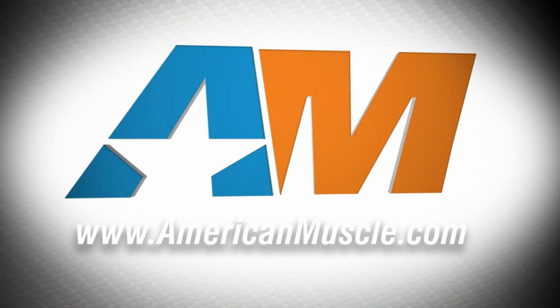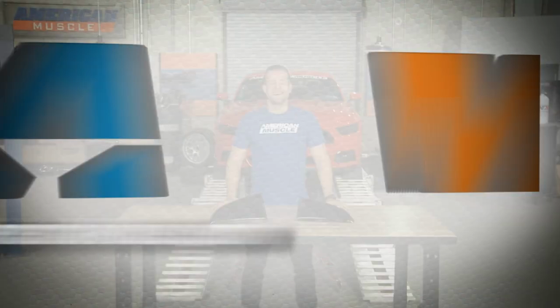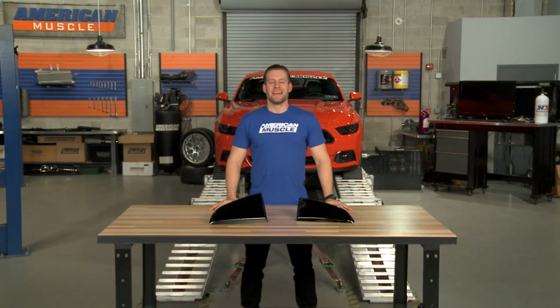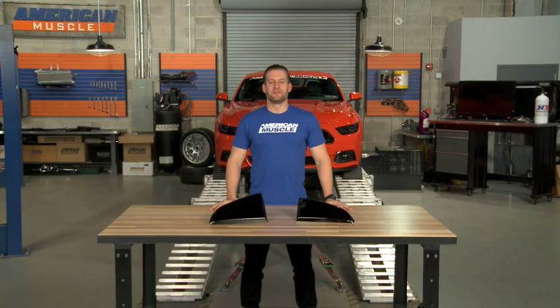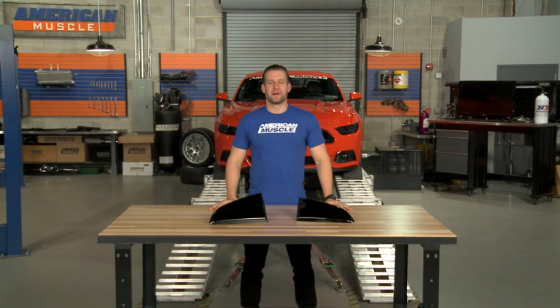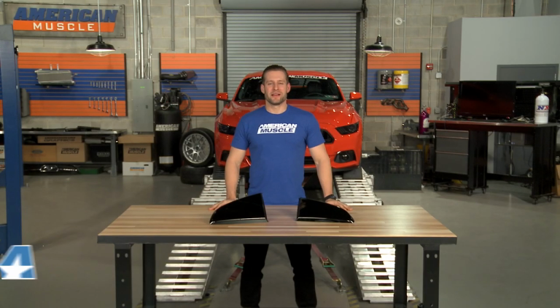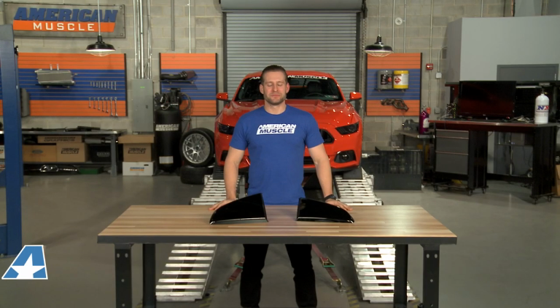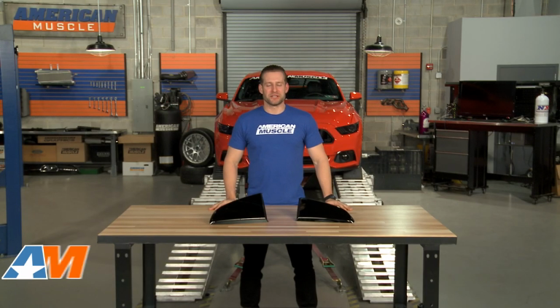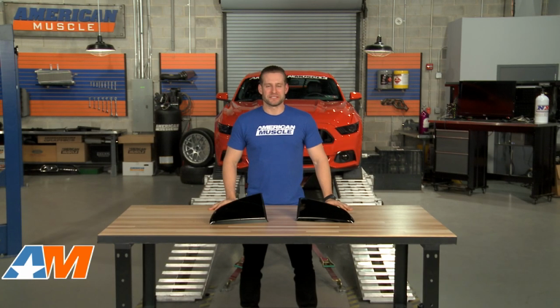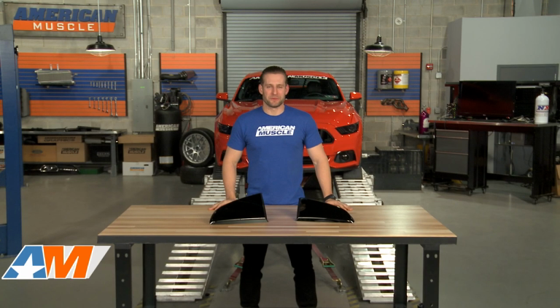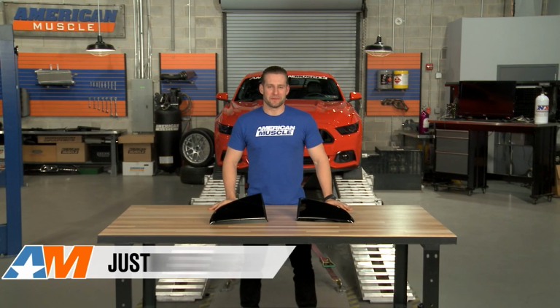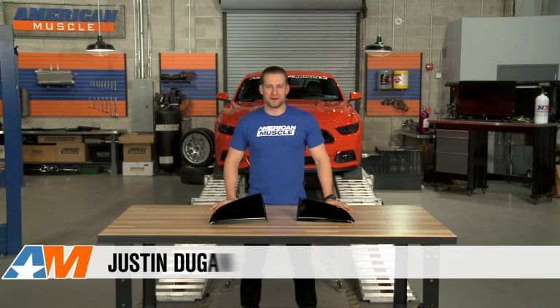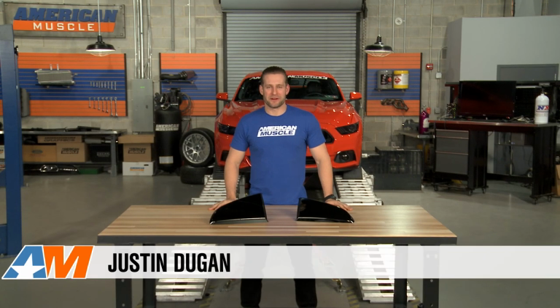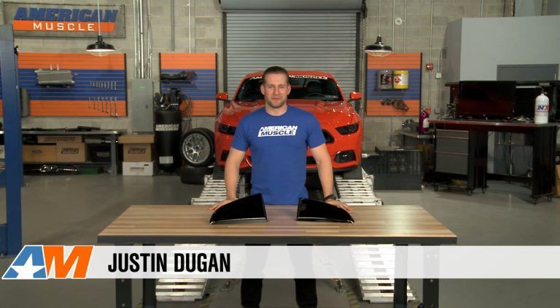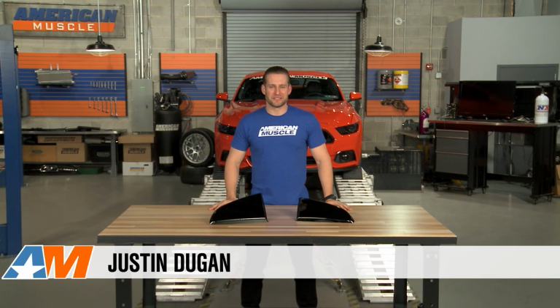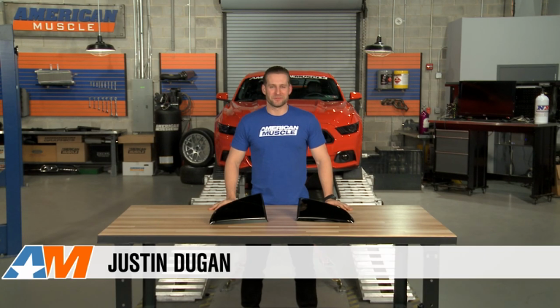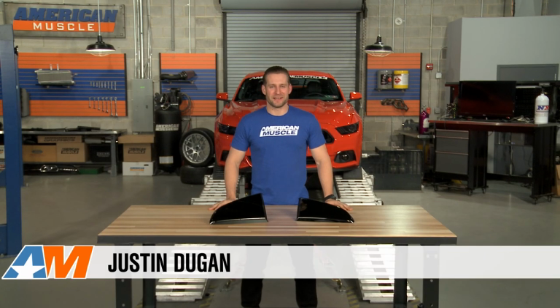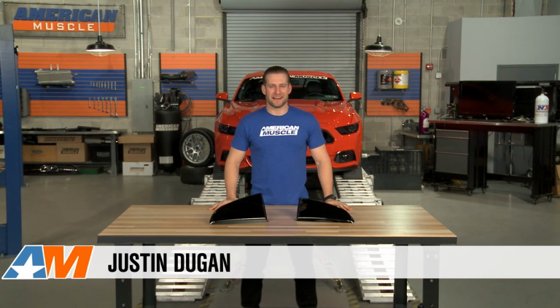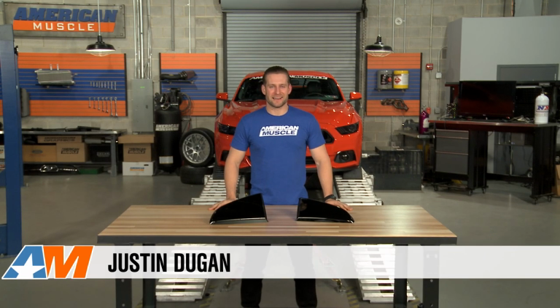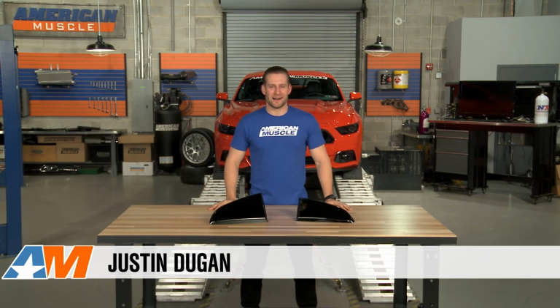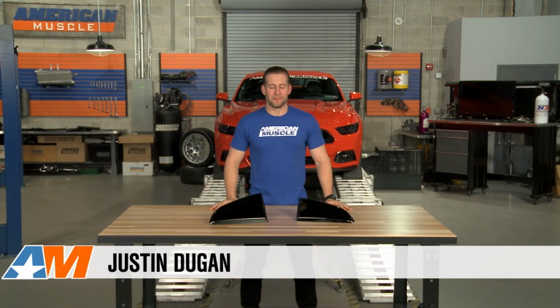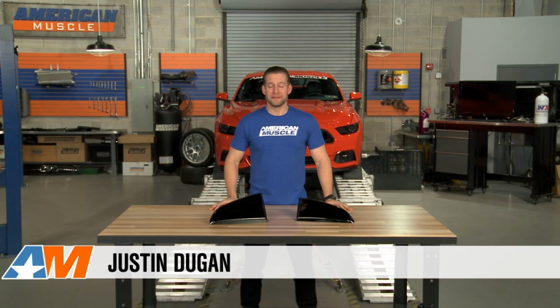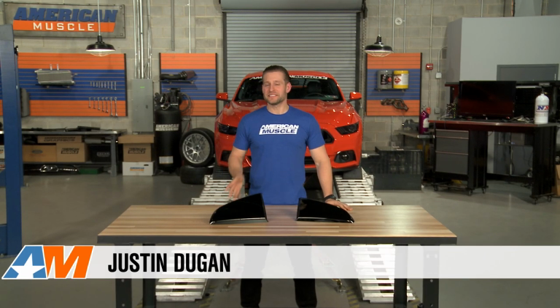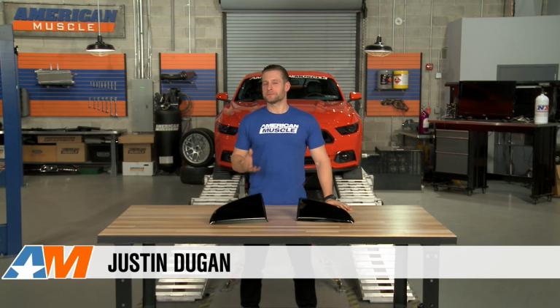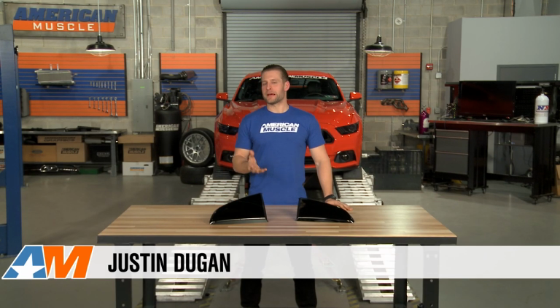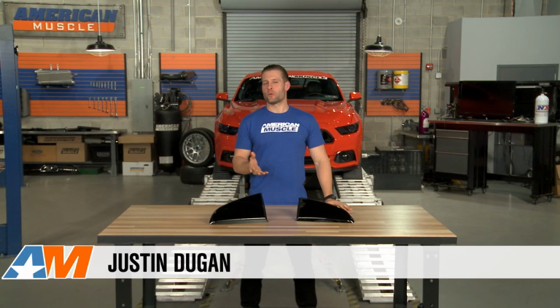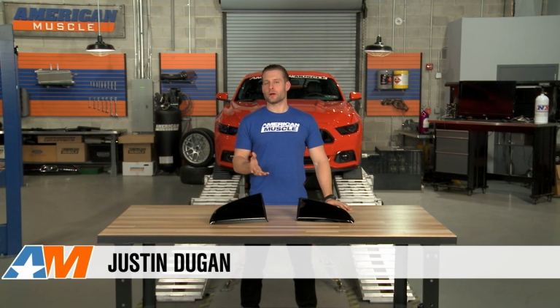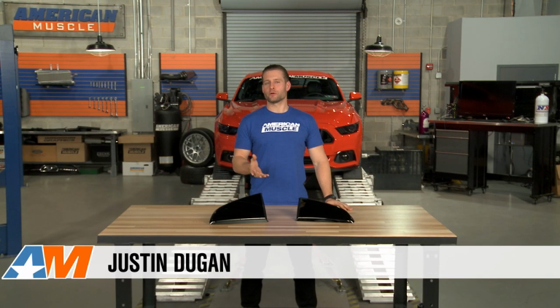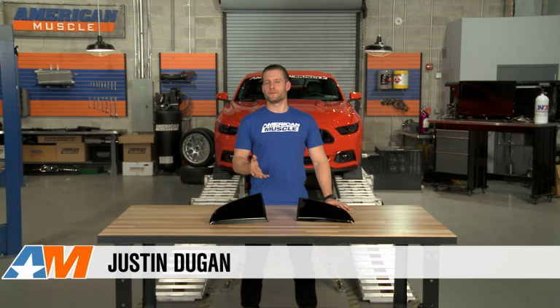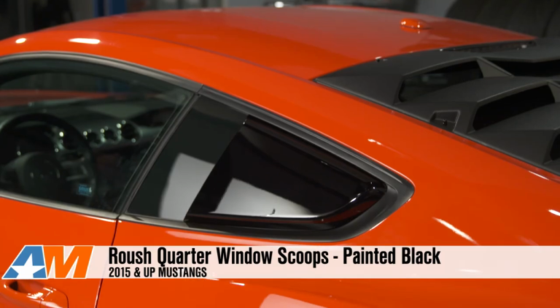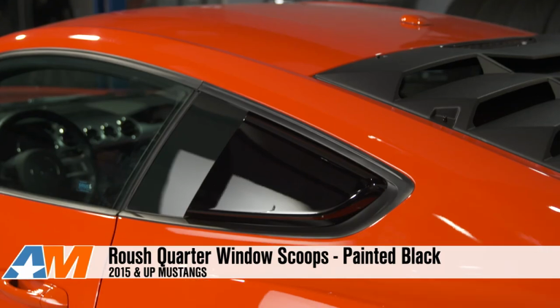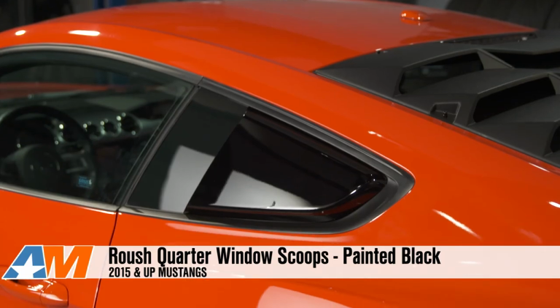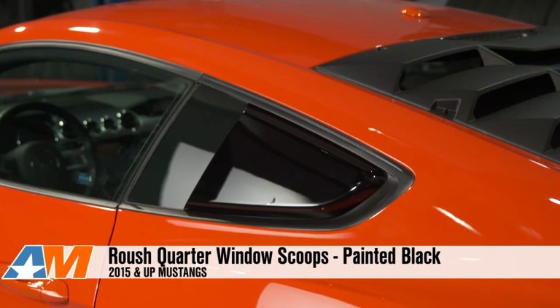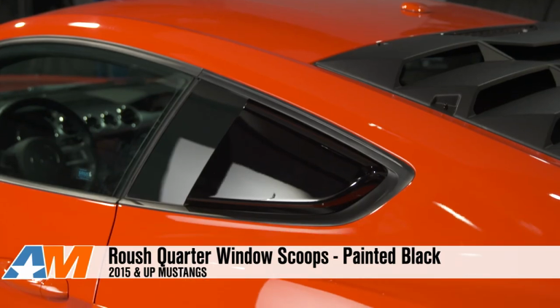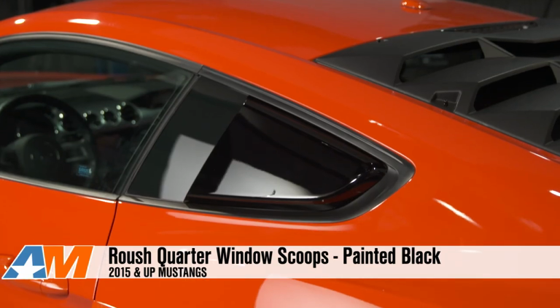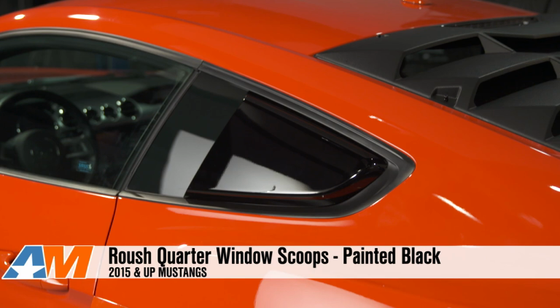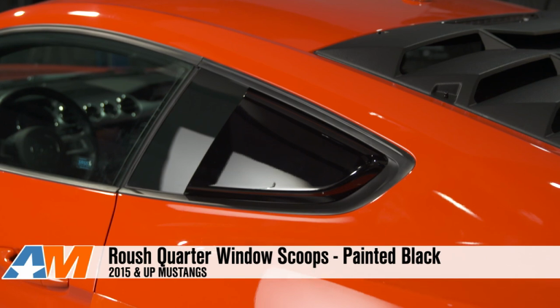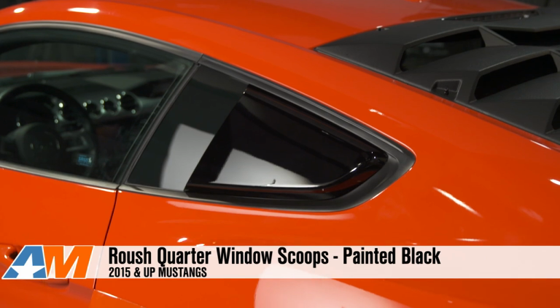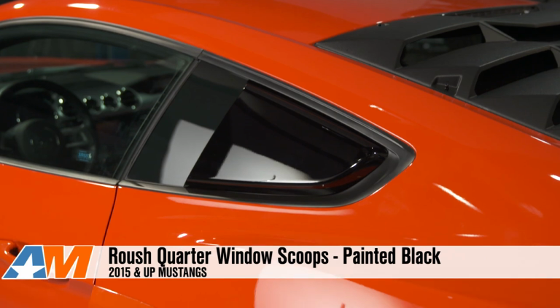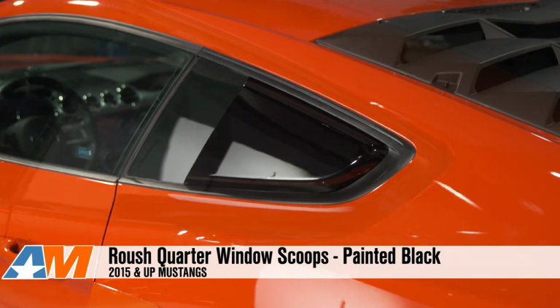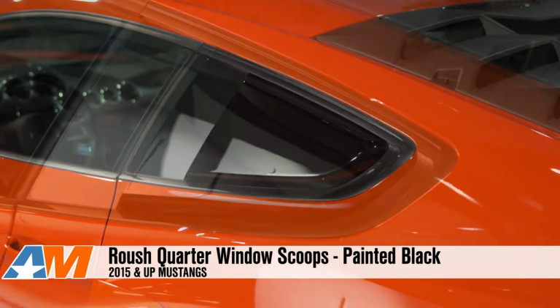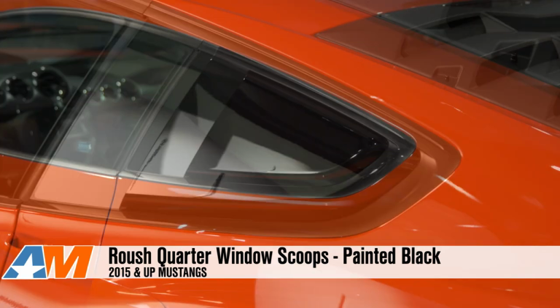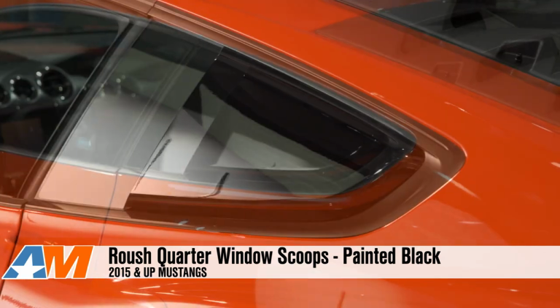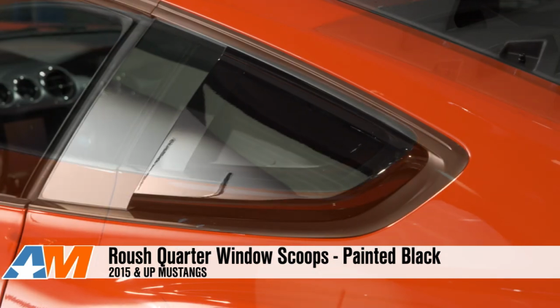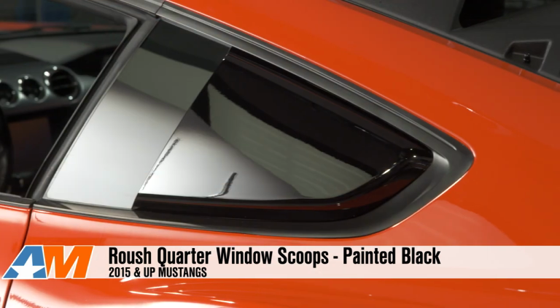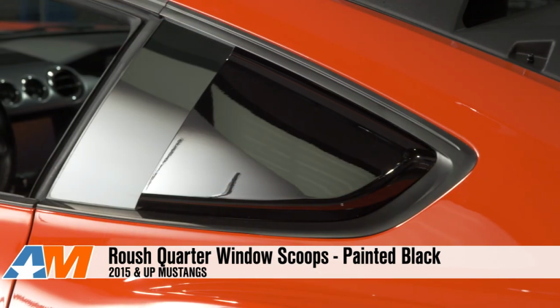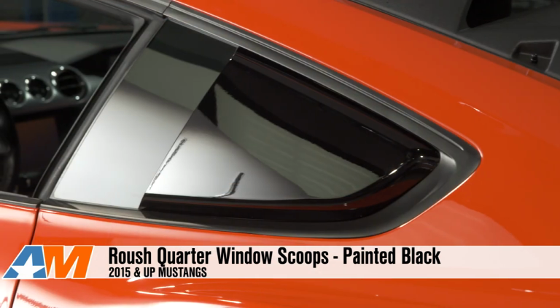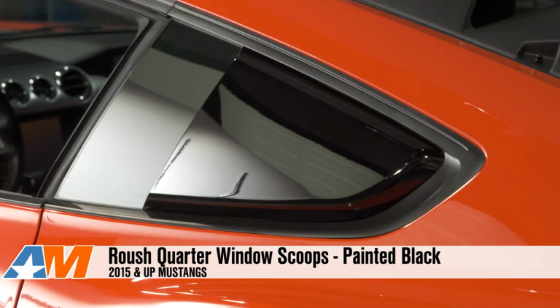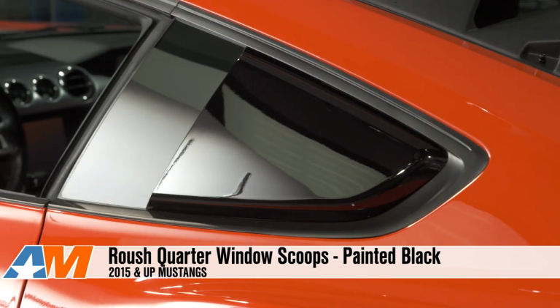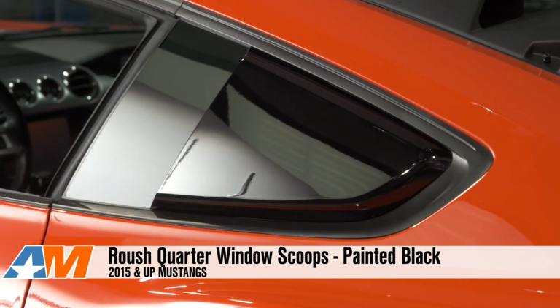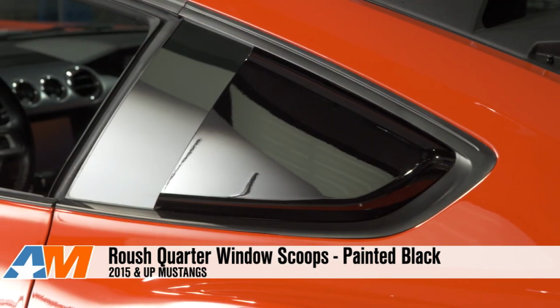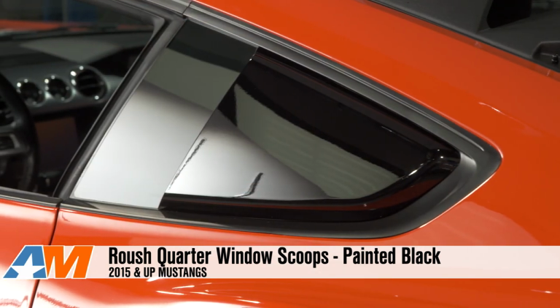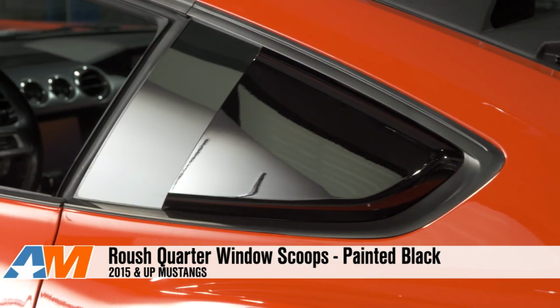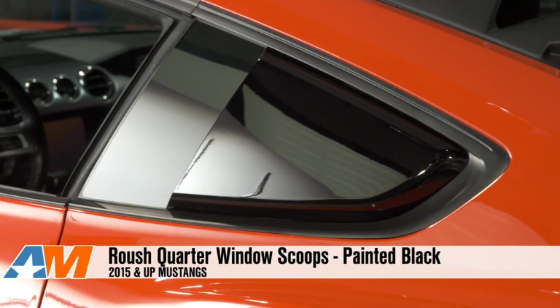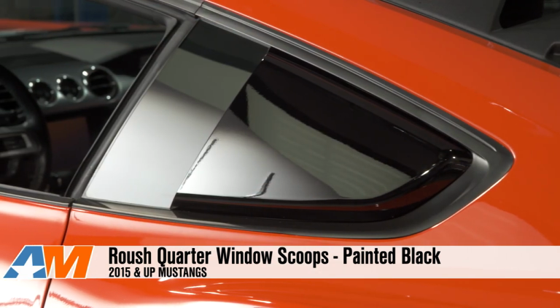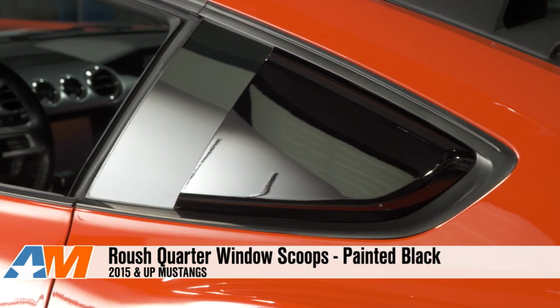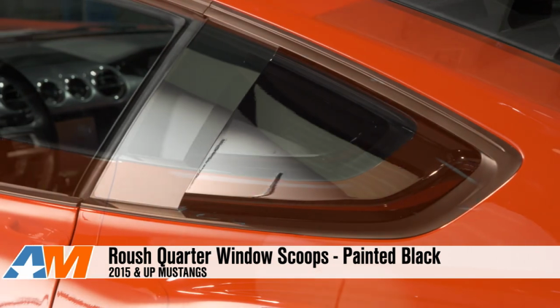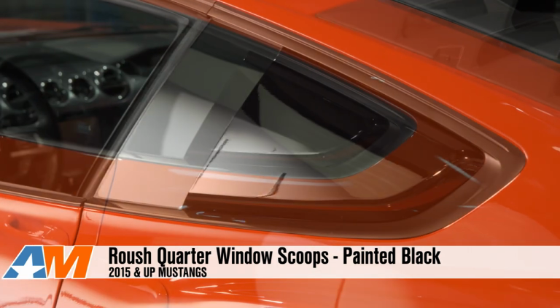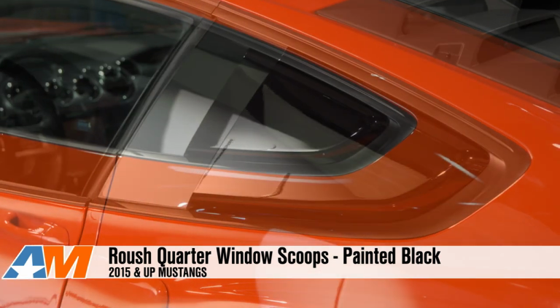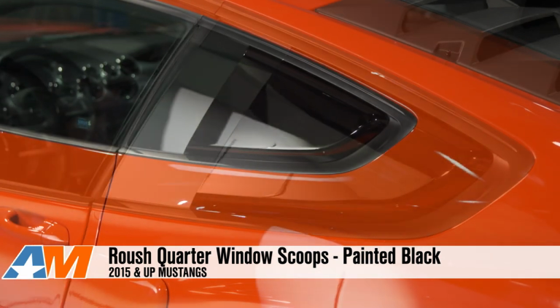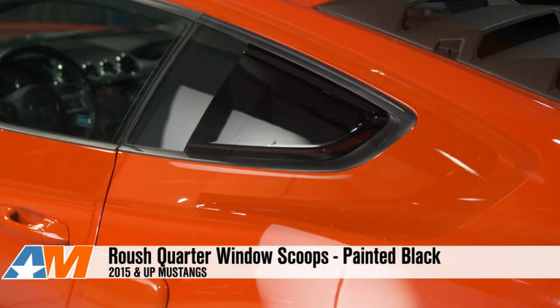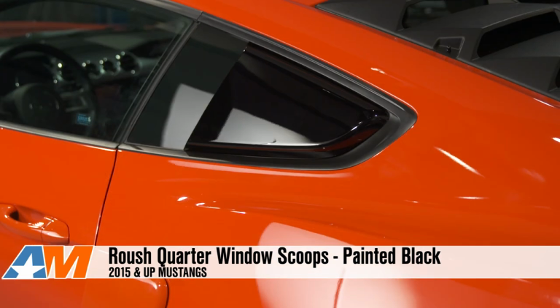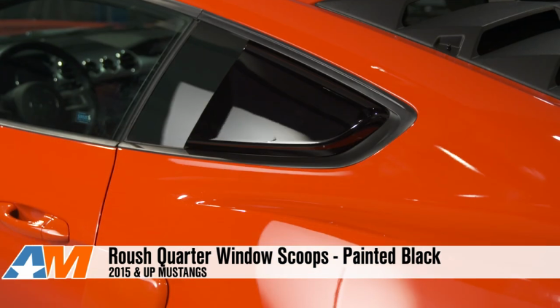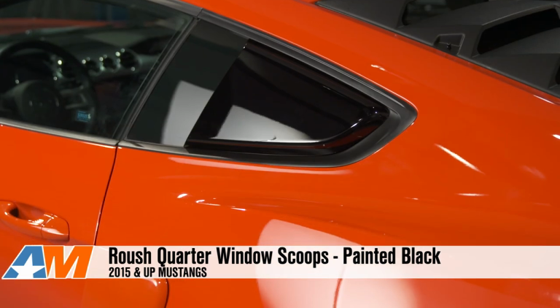Hey, everybody. I'm Justin with AmericanMuscle.com, and this is my quick review of the Roush Quarter Window Scoops available for your 2015 and newer Mustang.